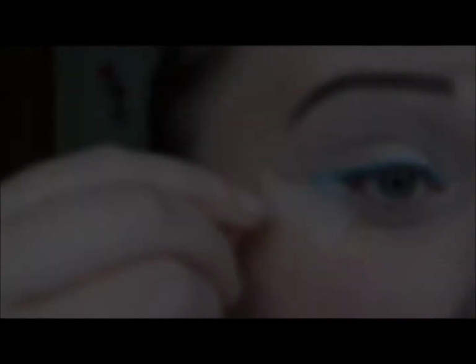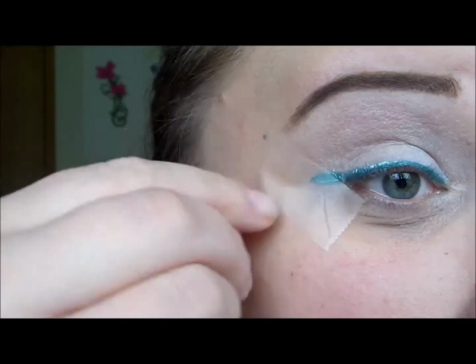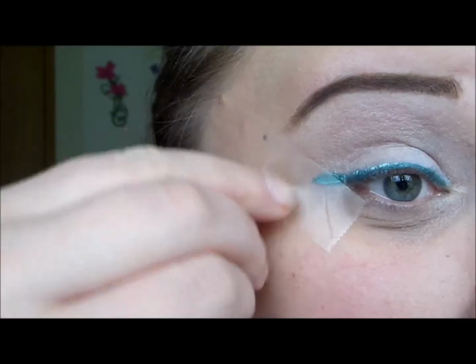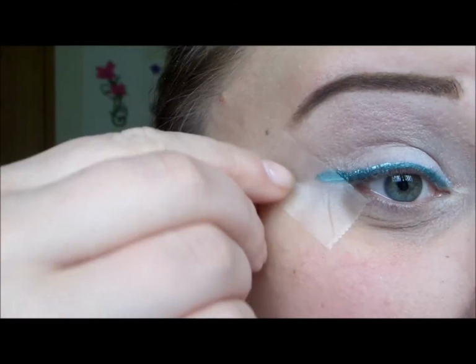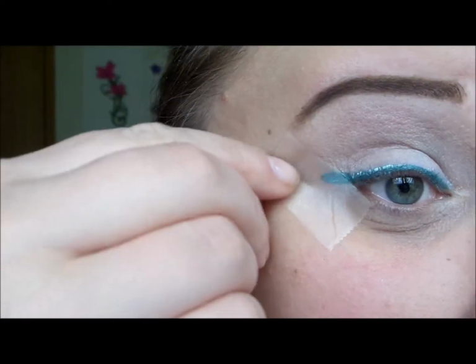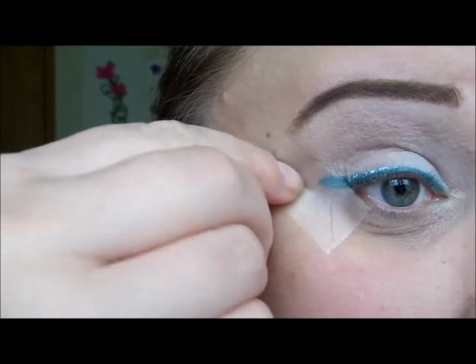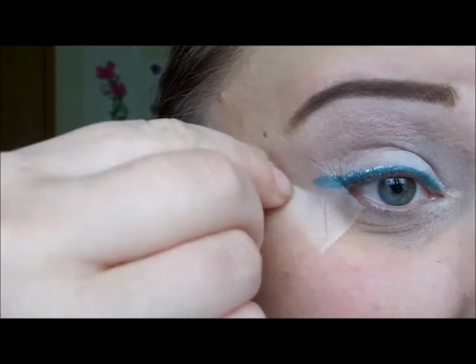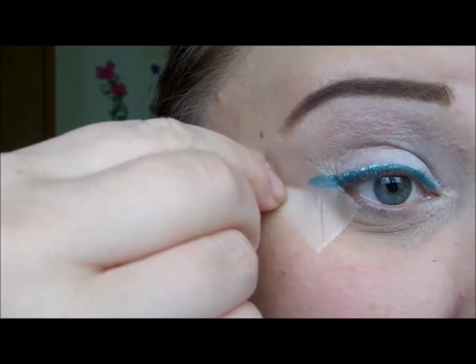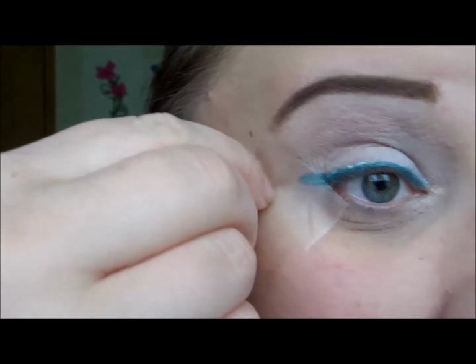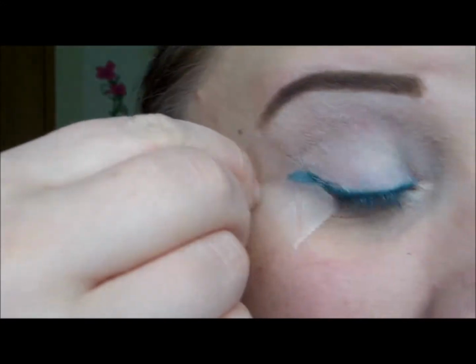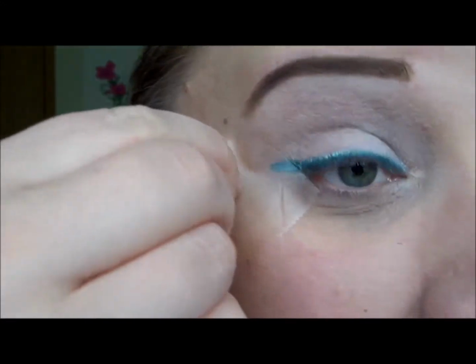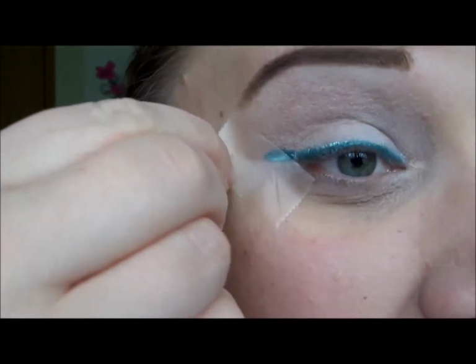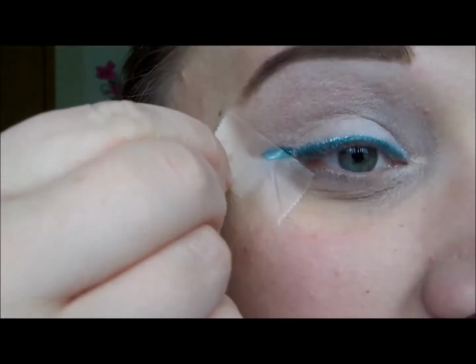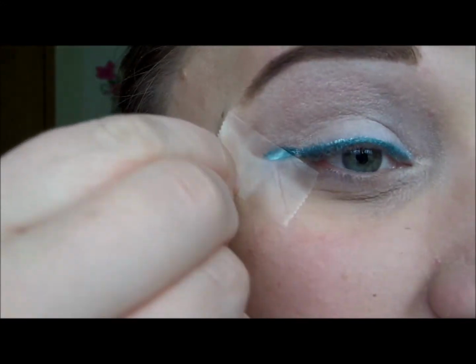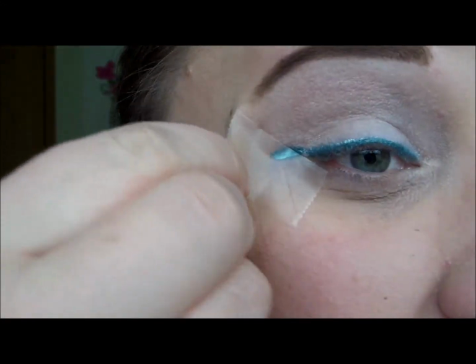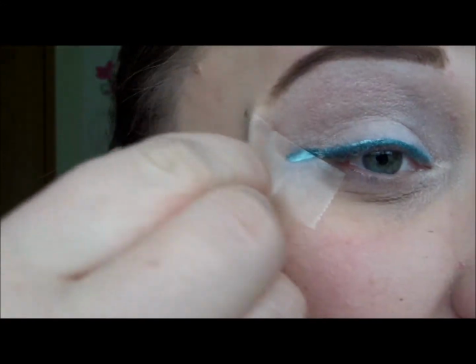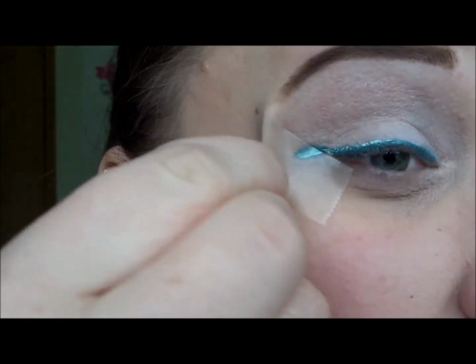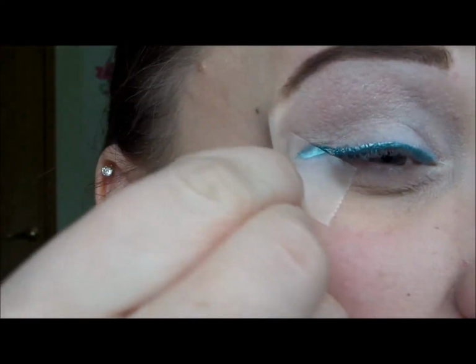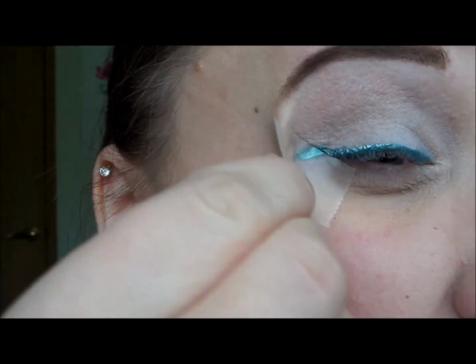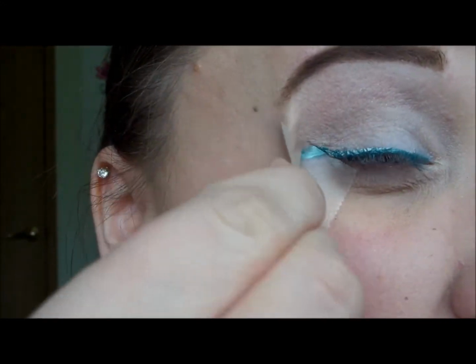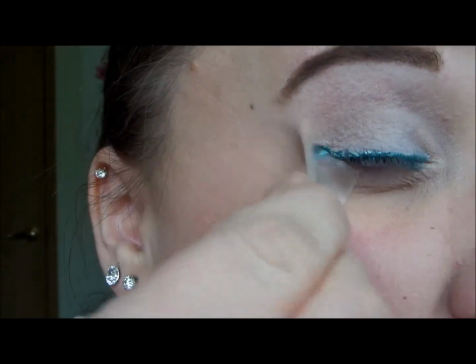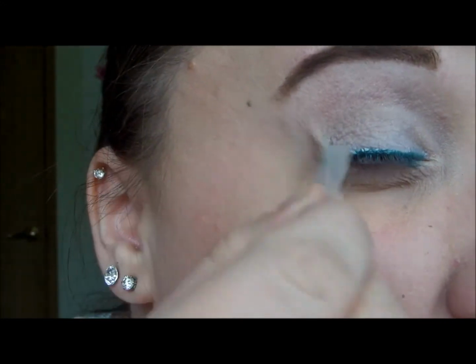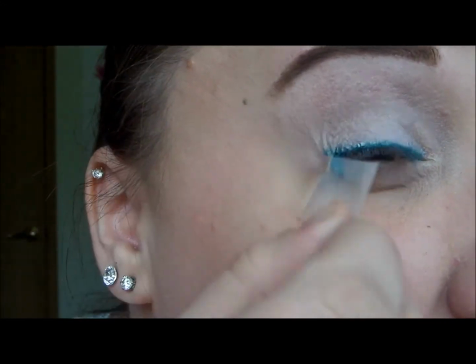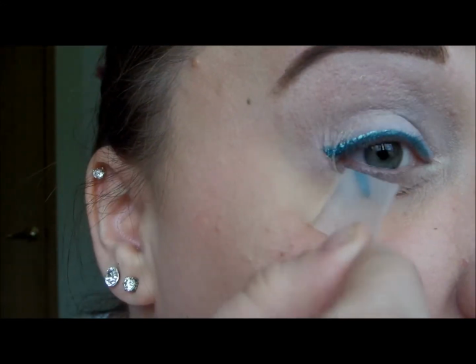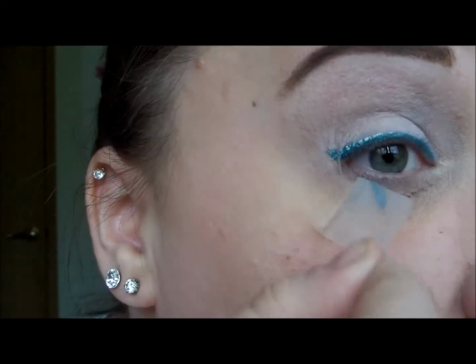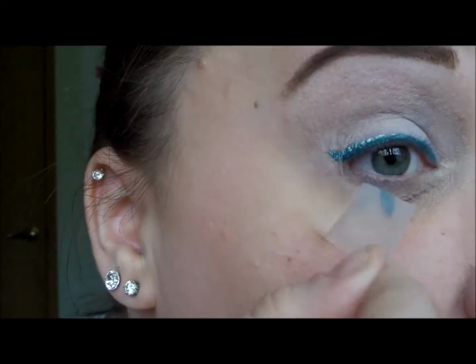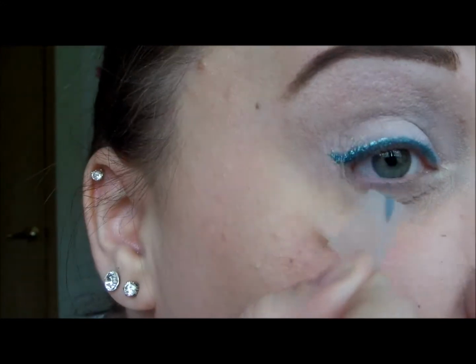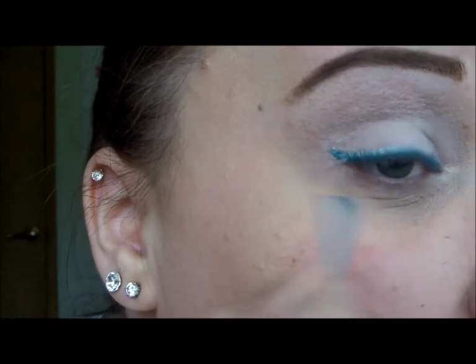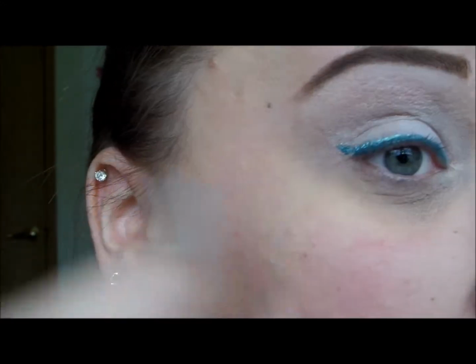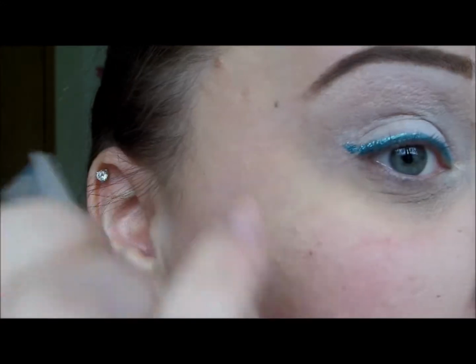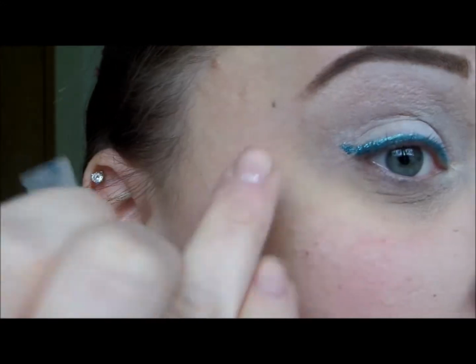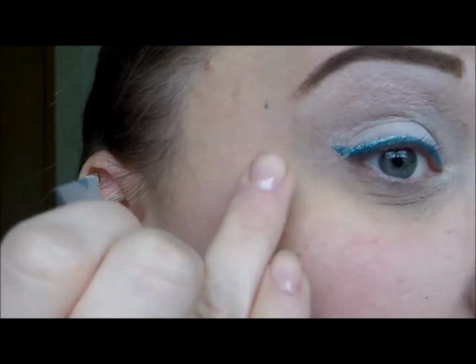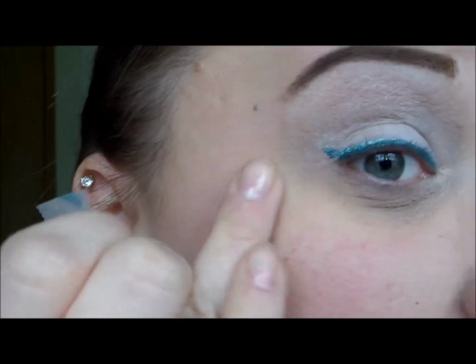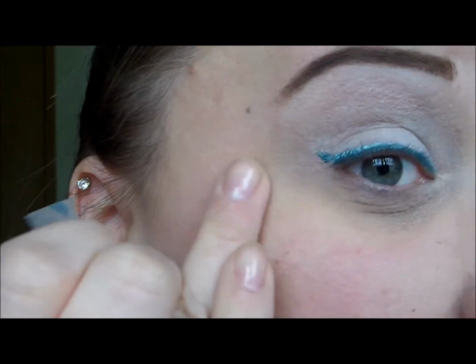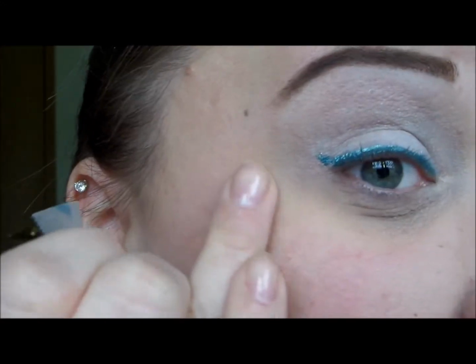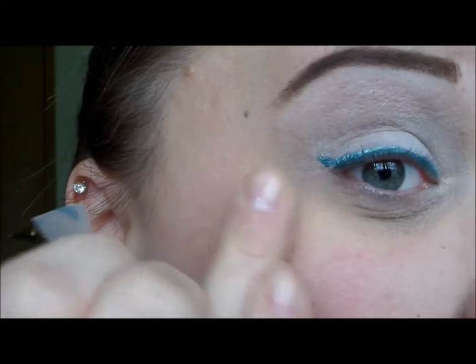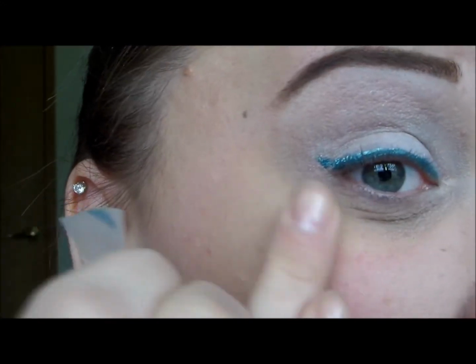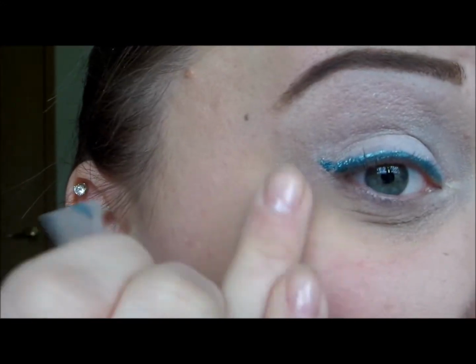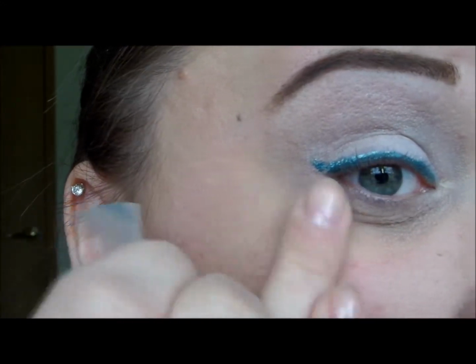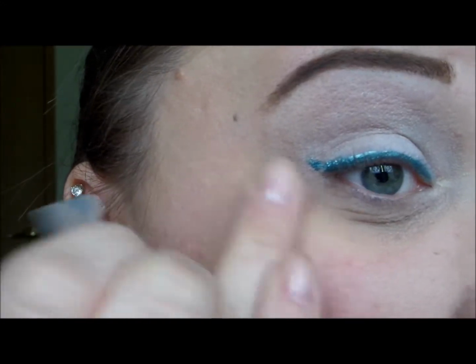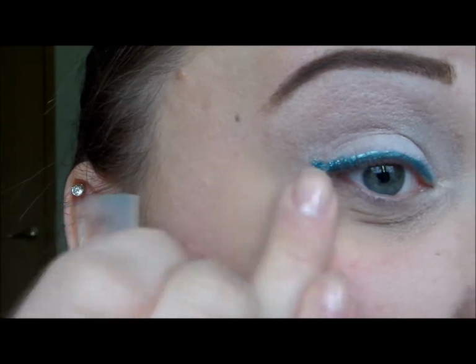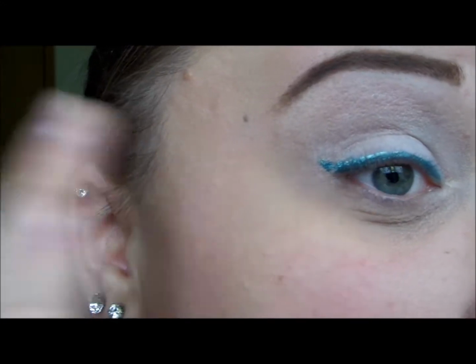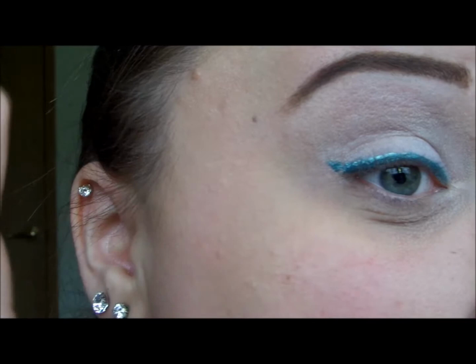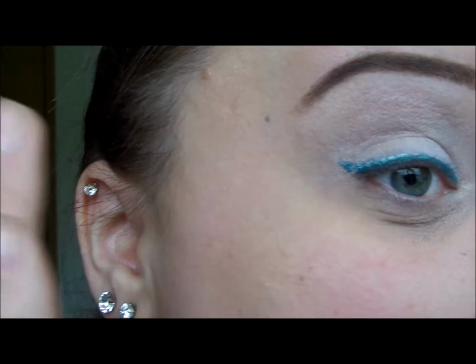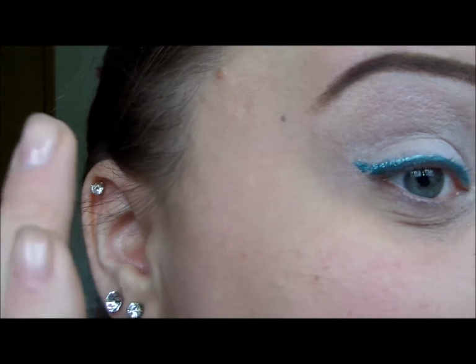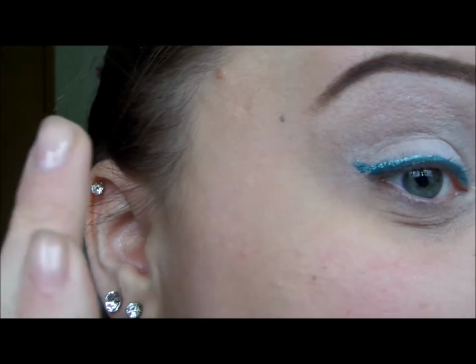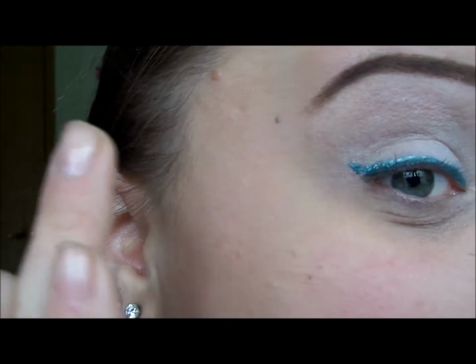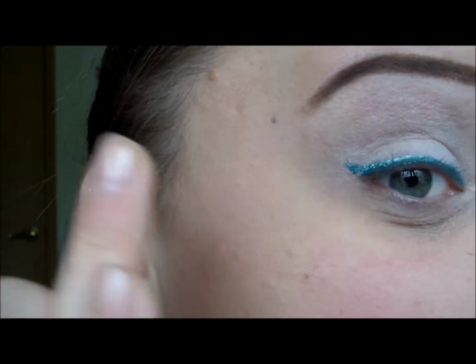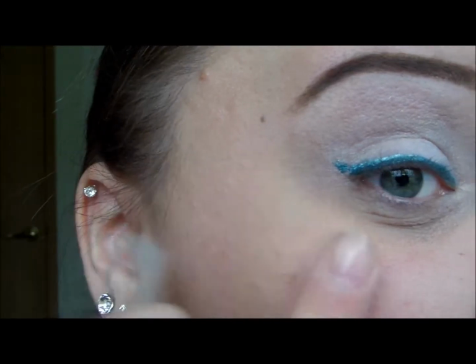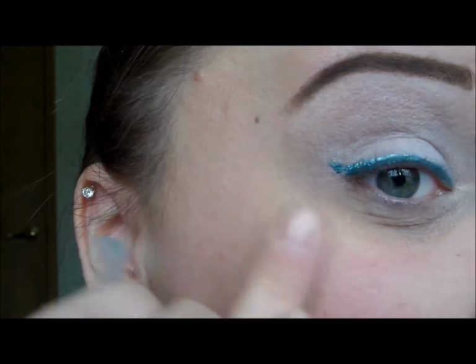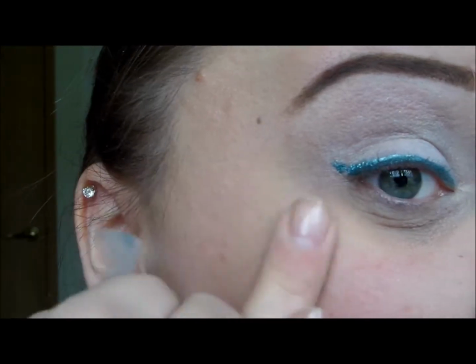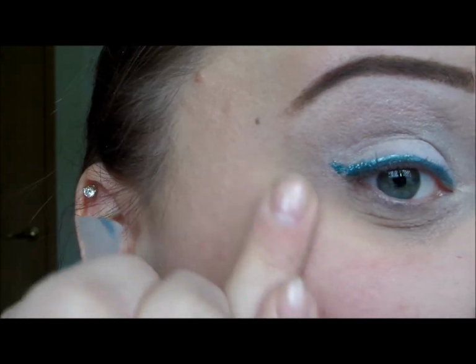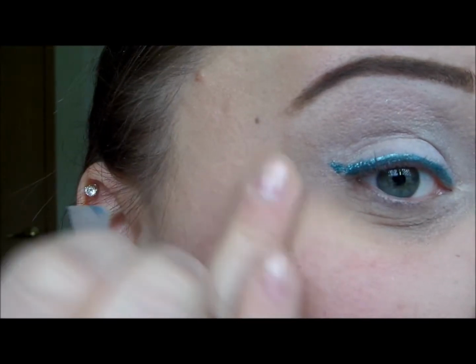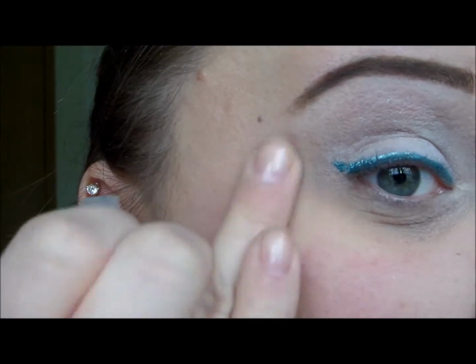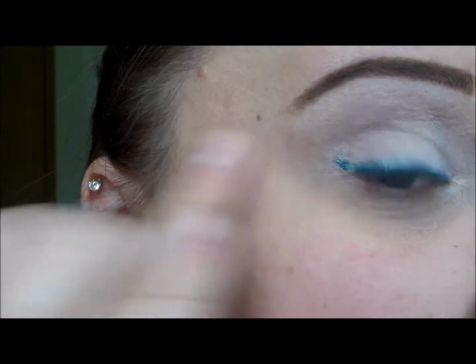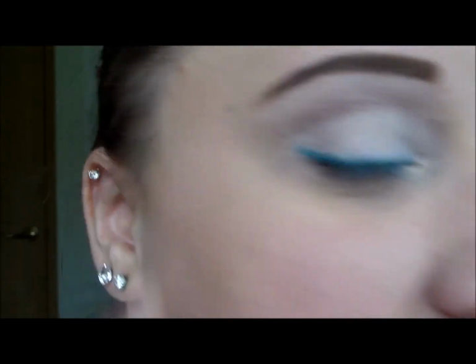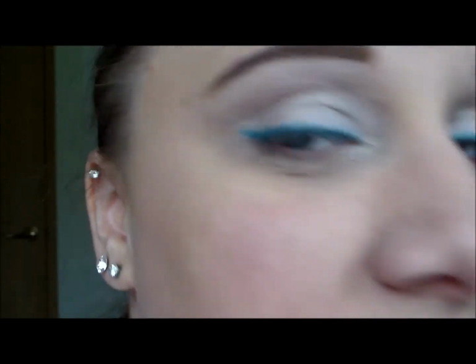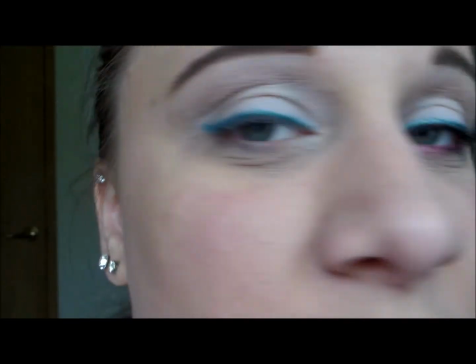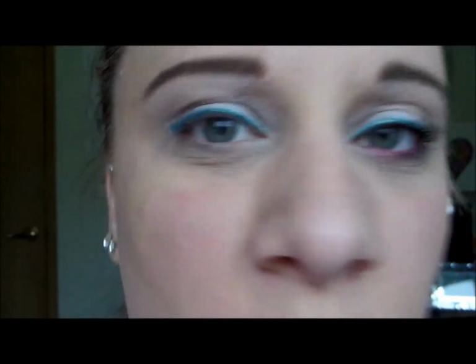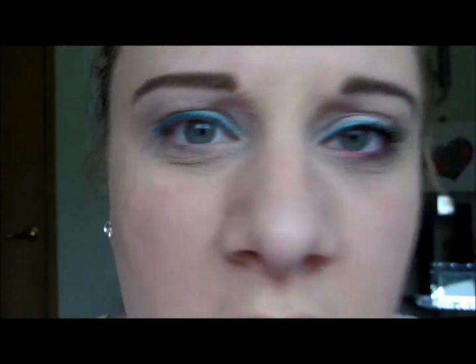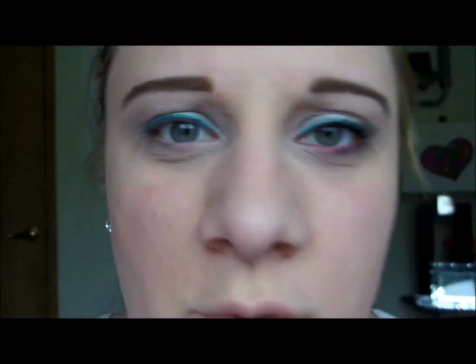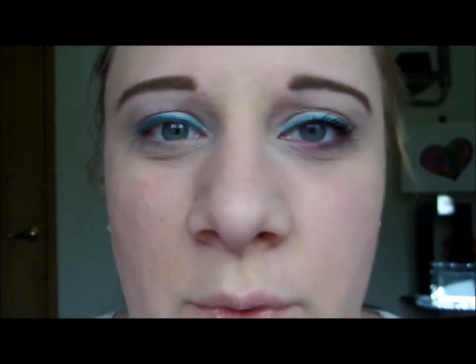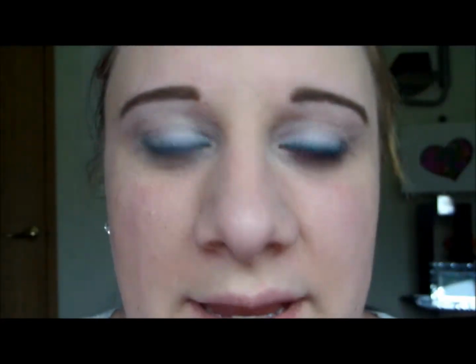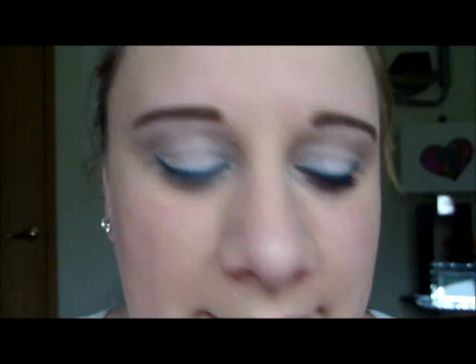Then I'm going to pull off the tape and you can see that you're left with that nice crisp little wing.